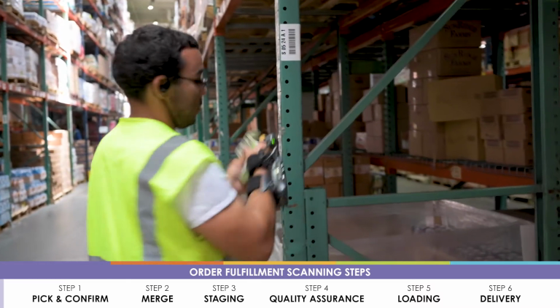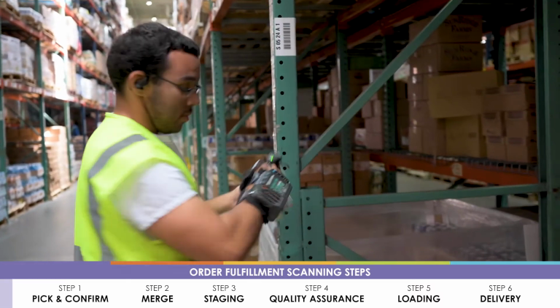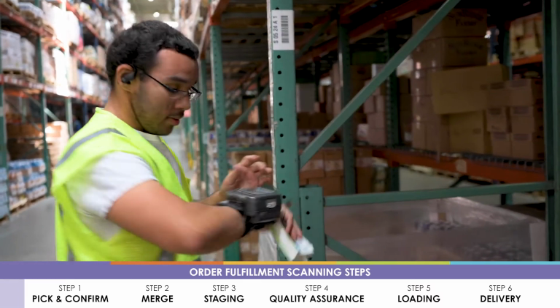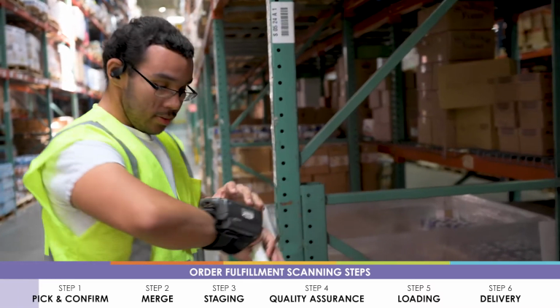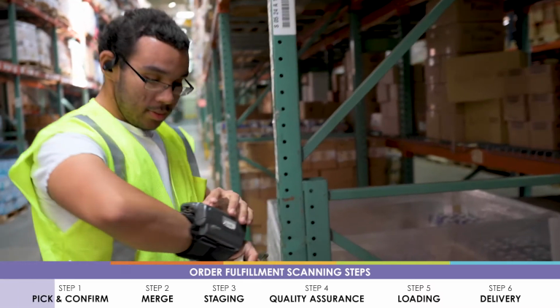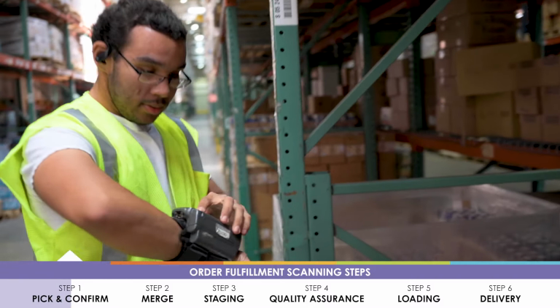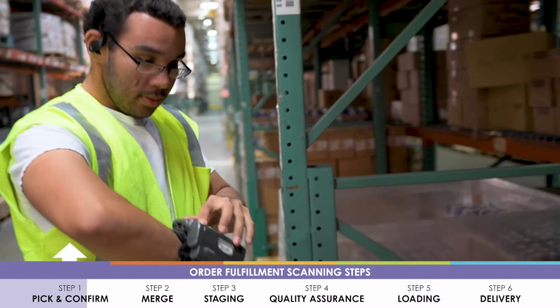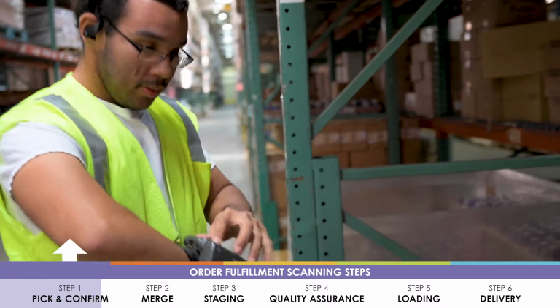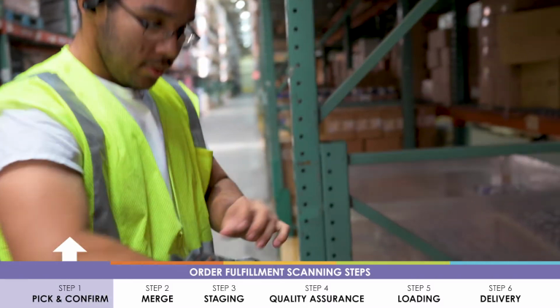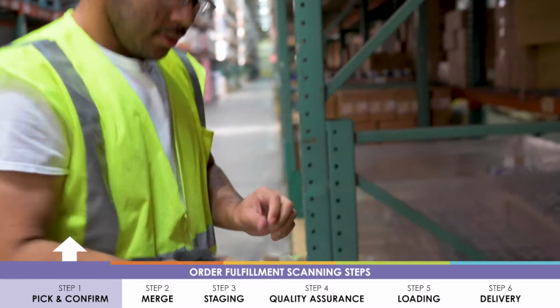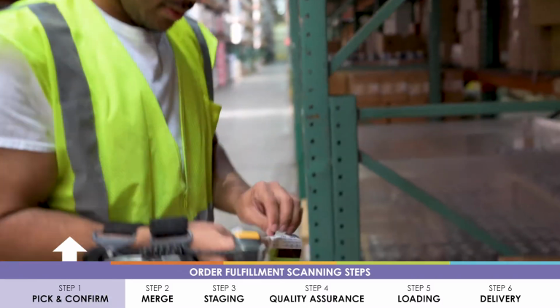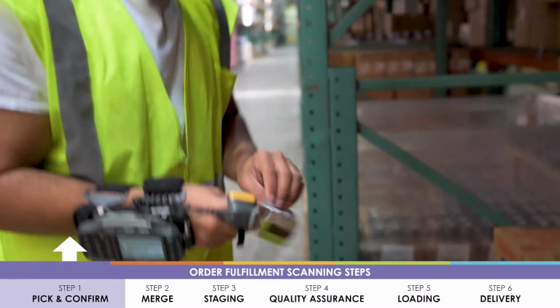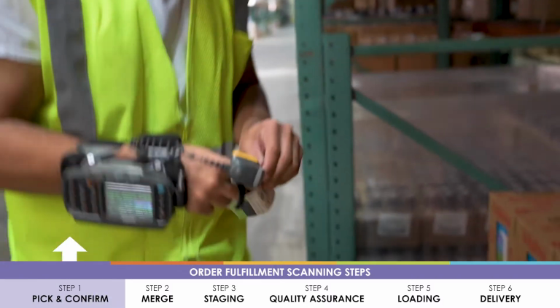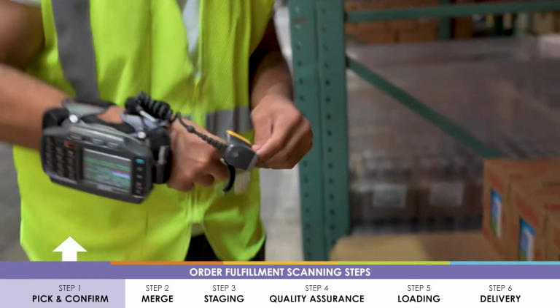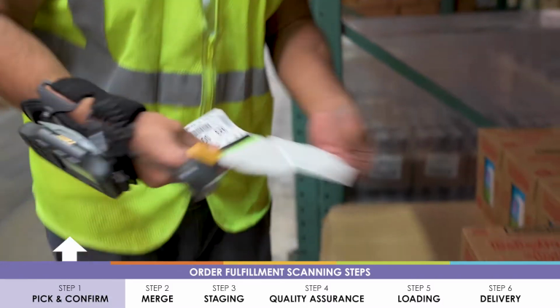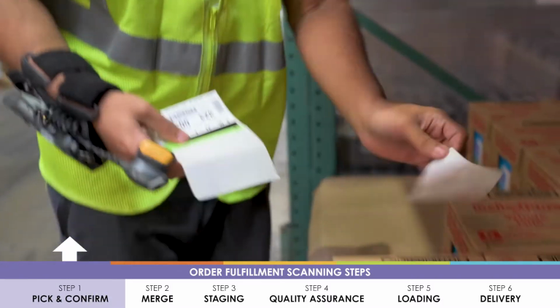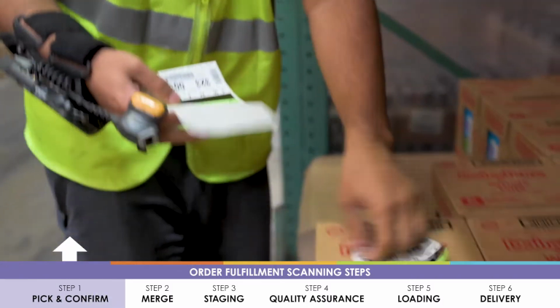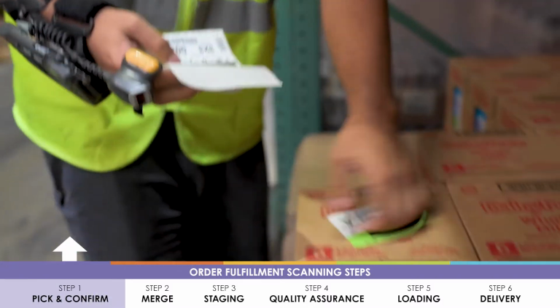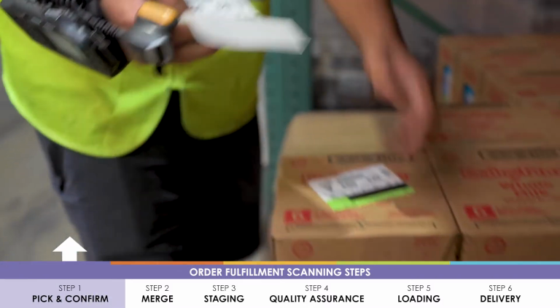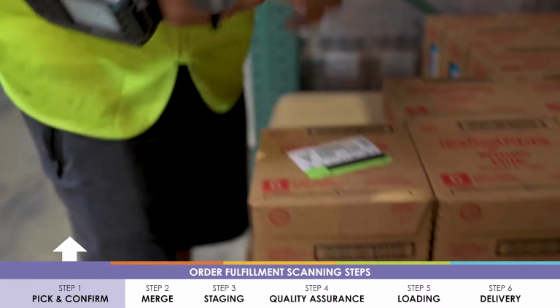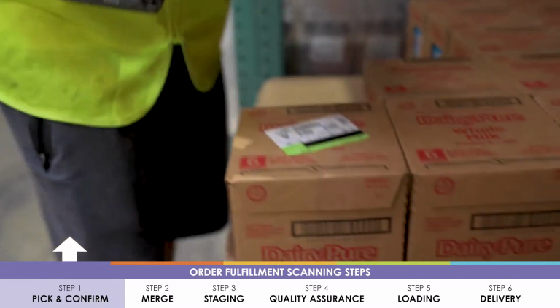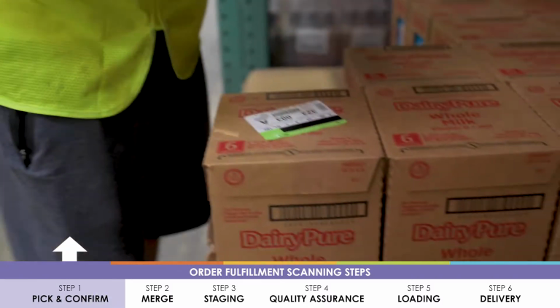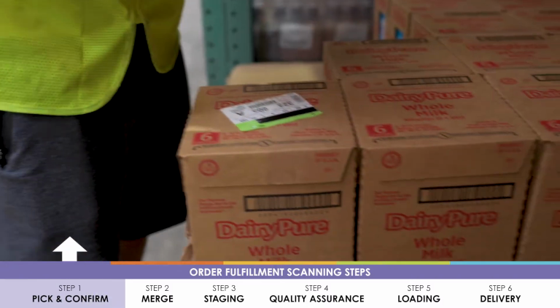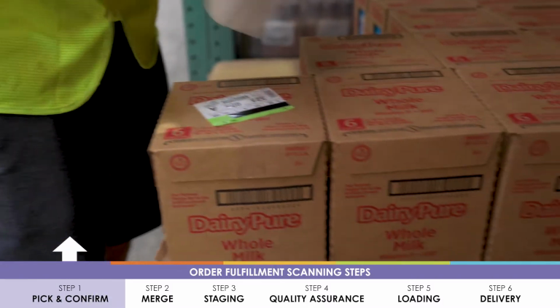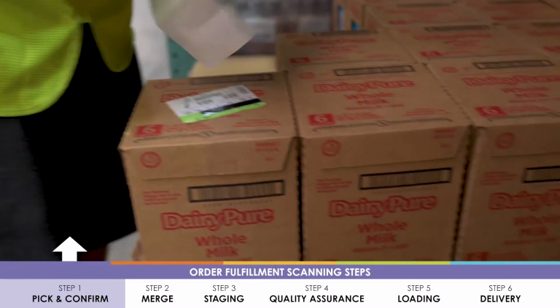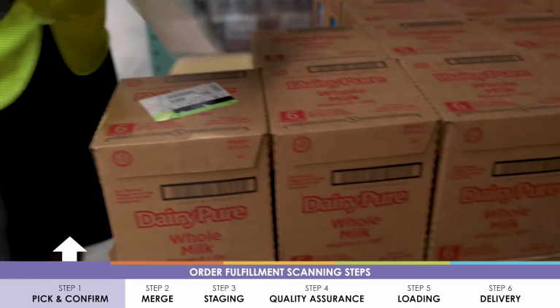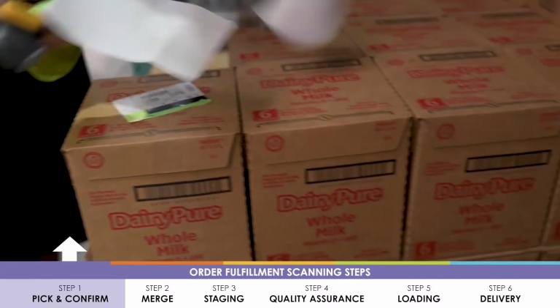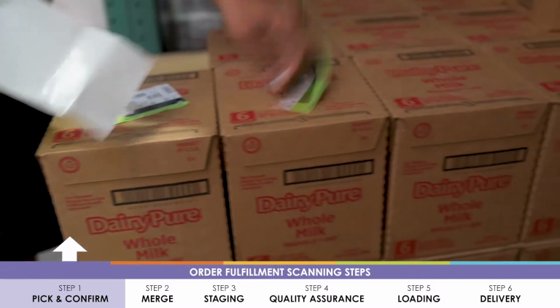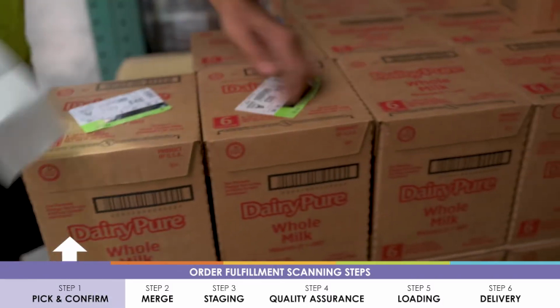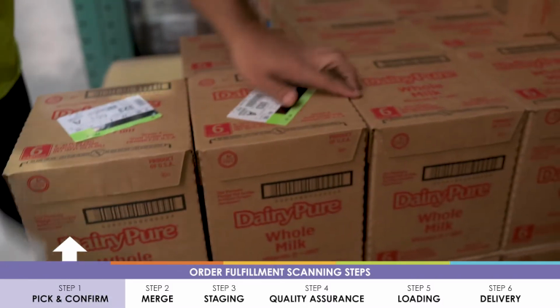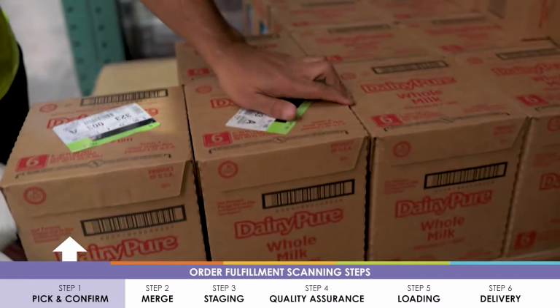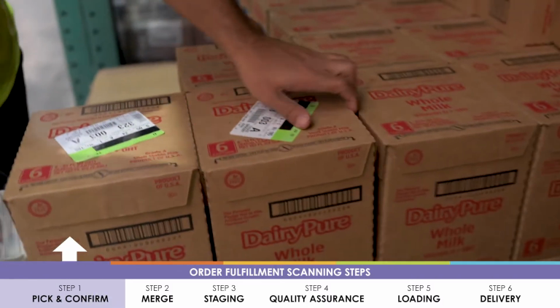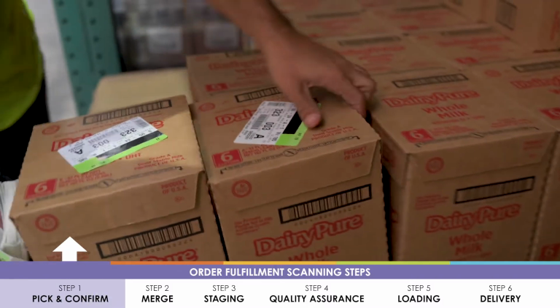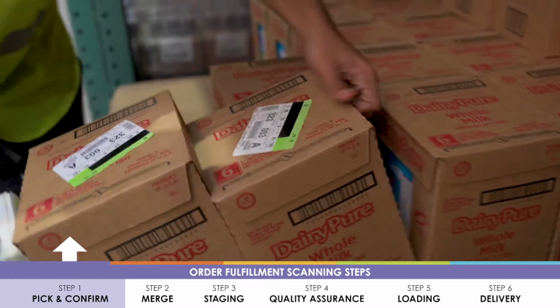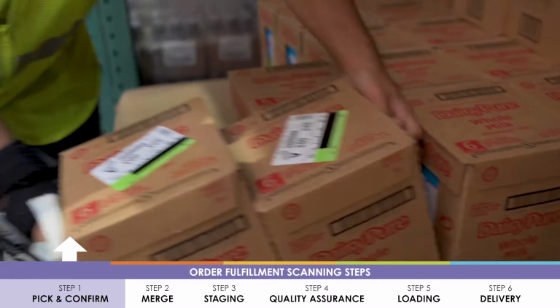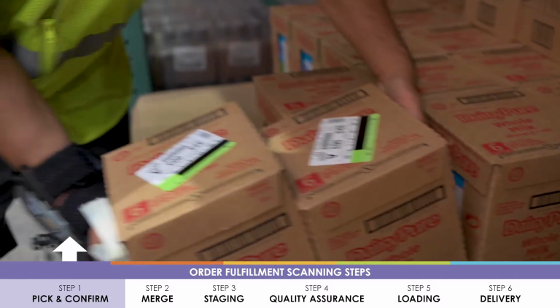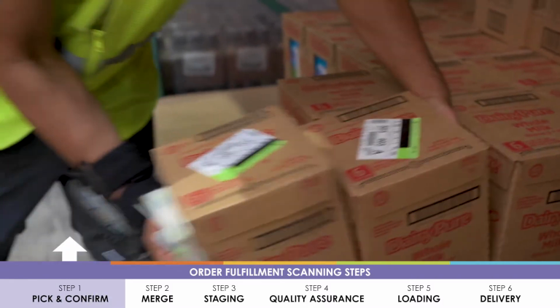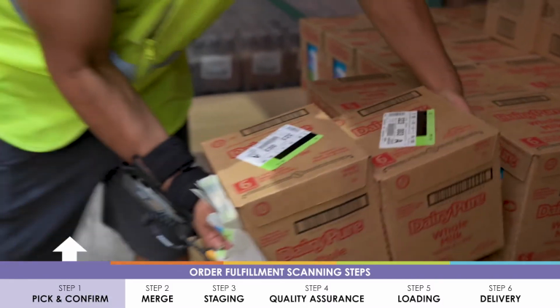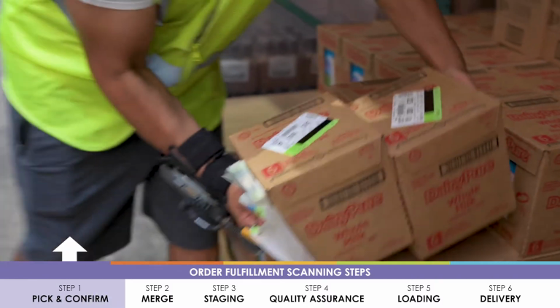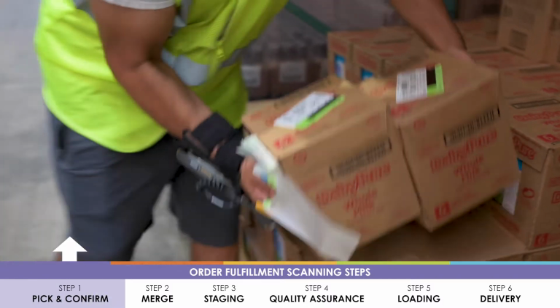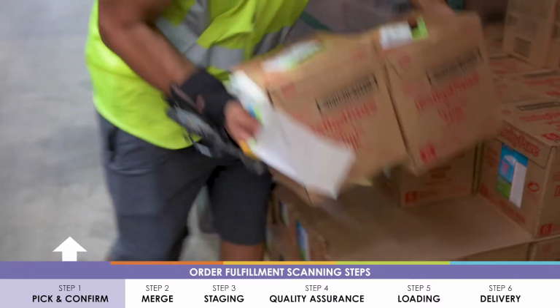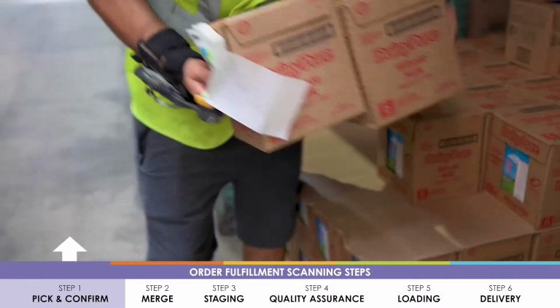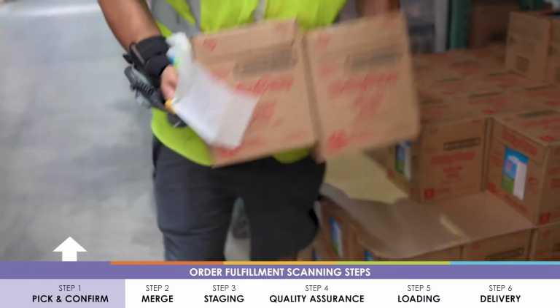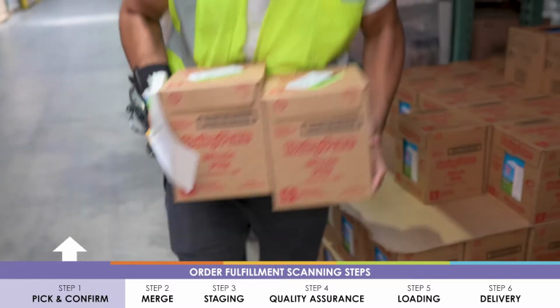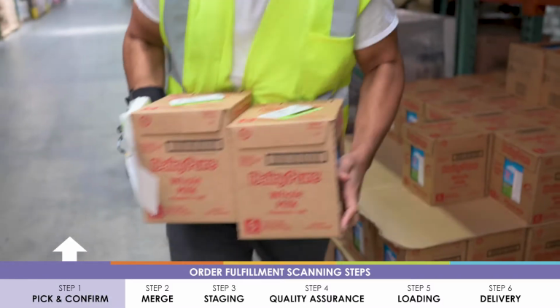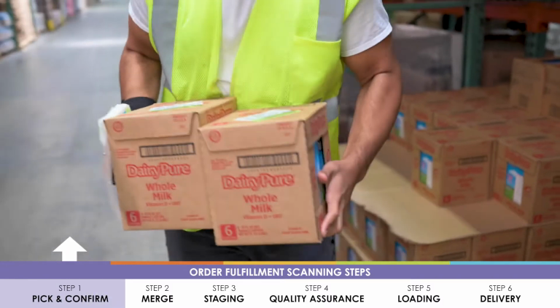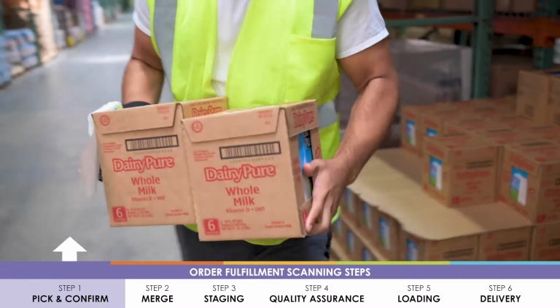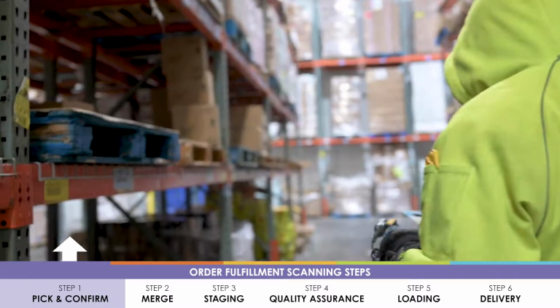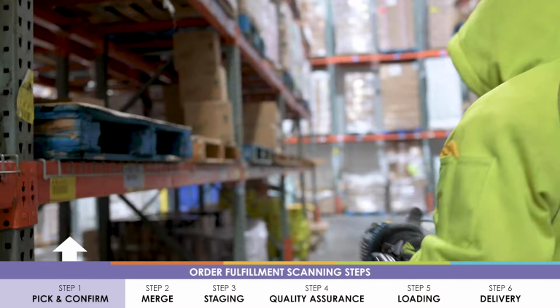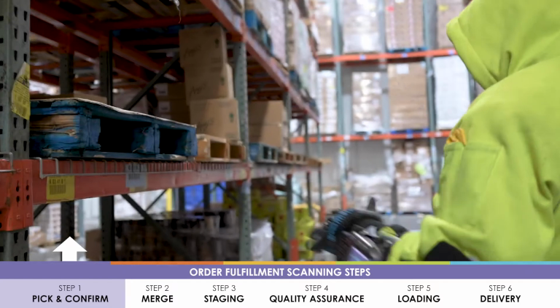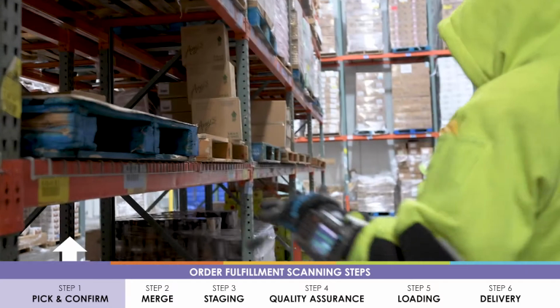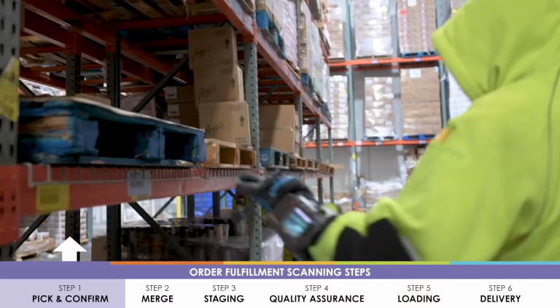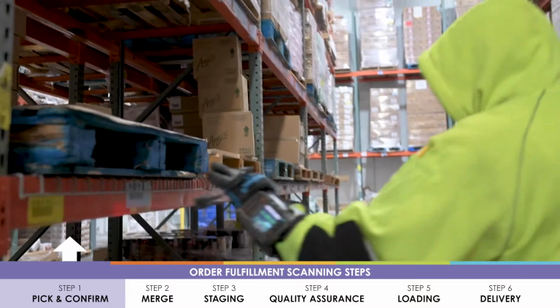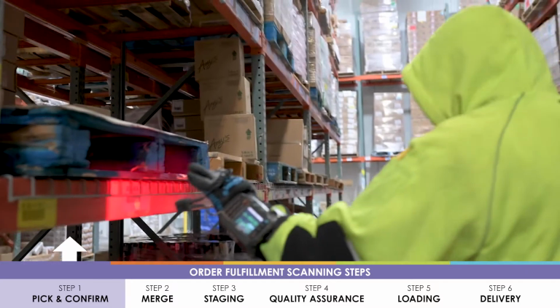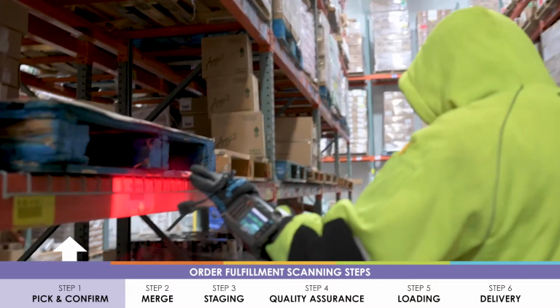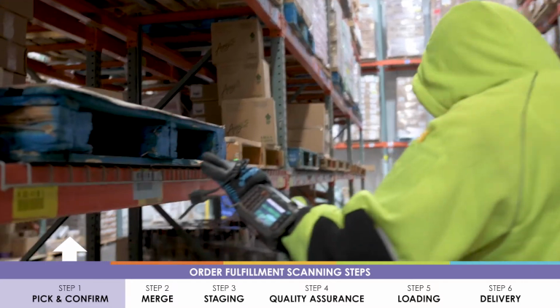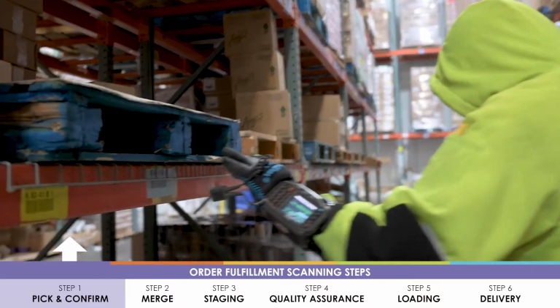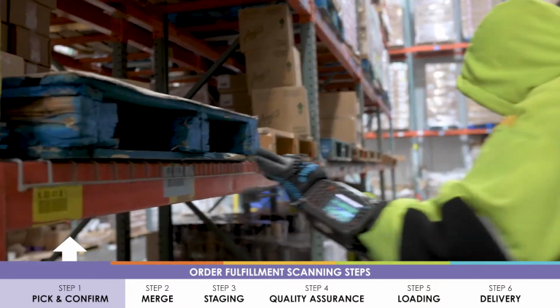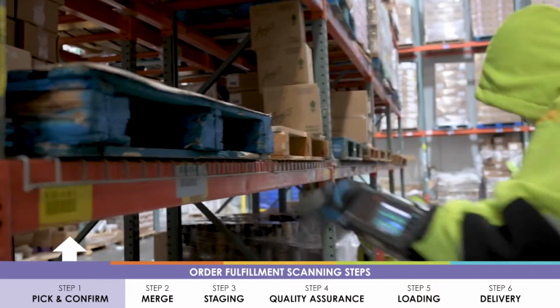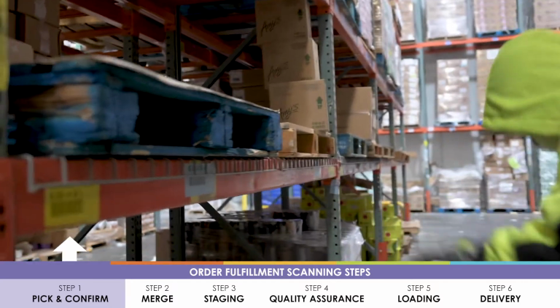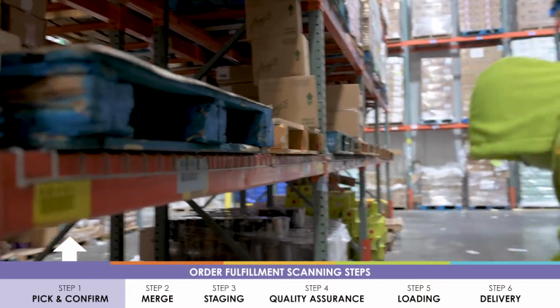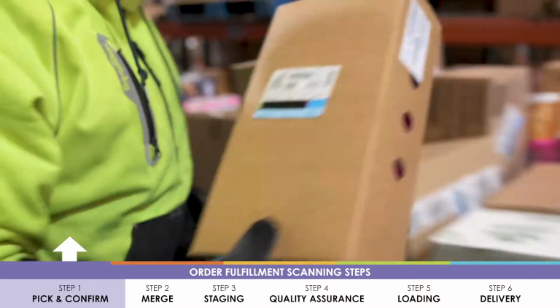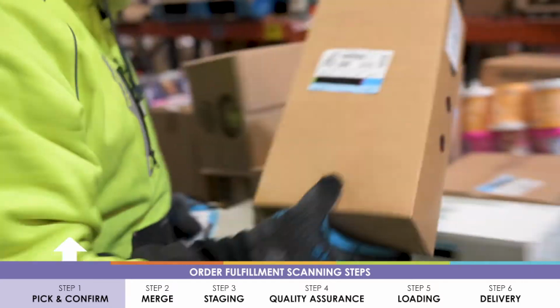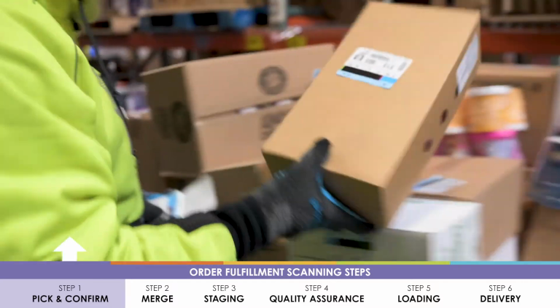The first scan involved in fulfilling orders is the picking activity, where the selector scans the location and confirms the product to the correct pallet.